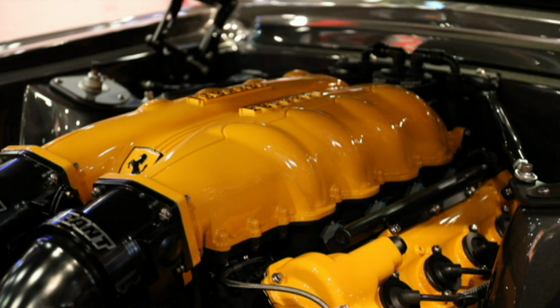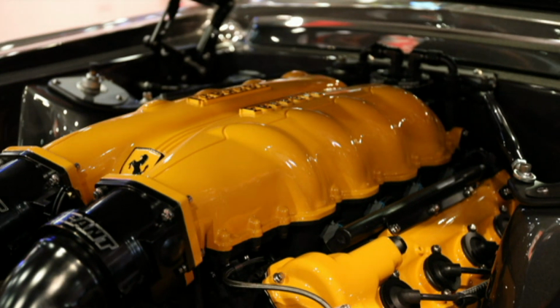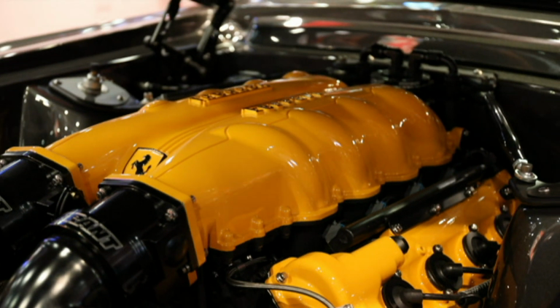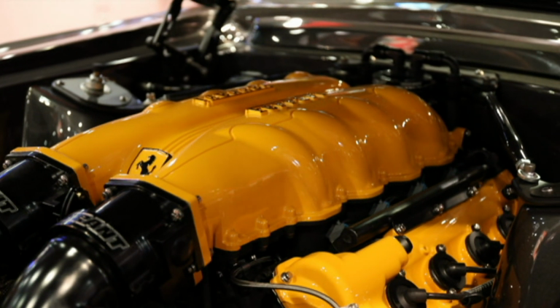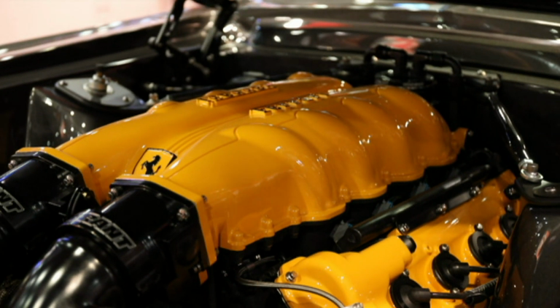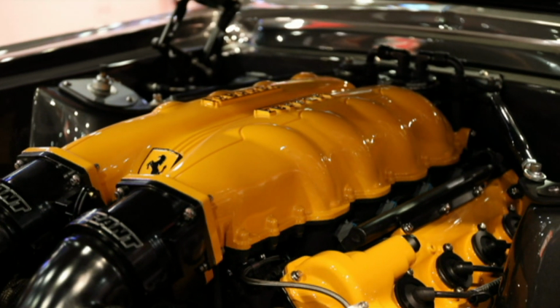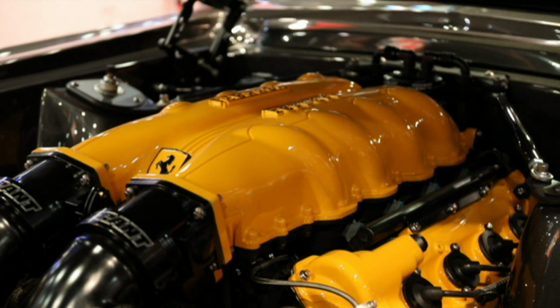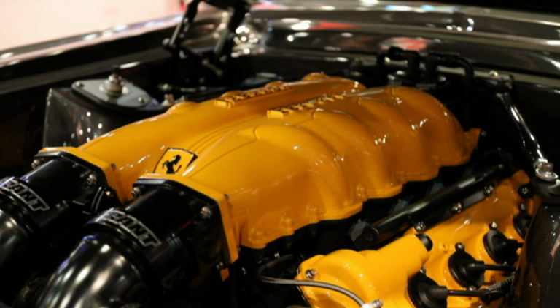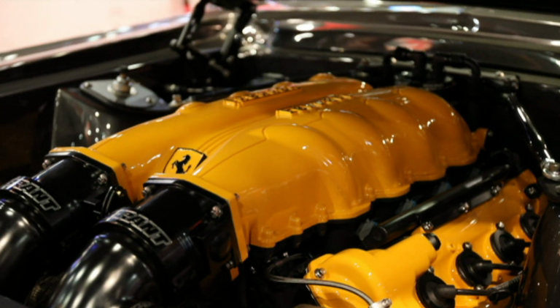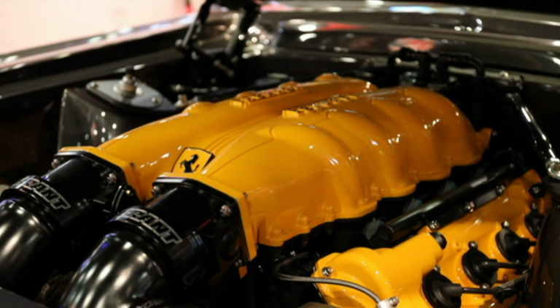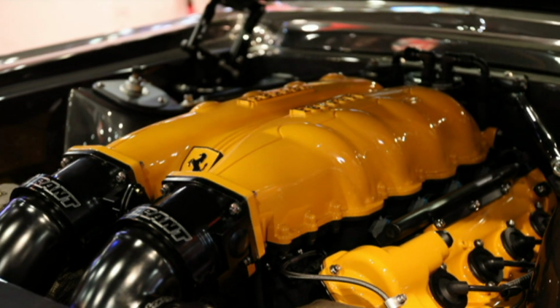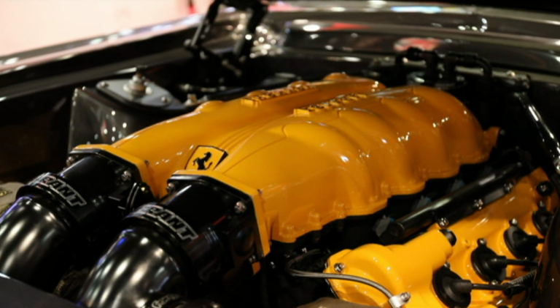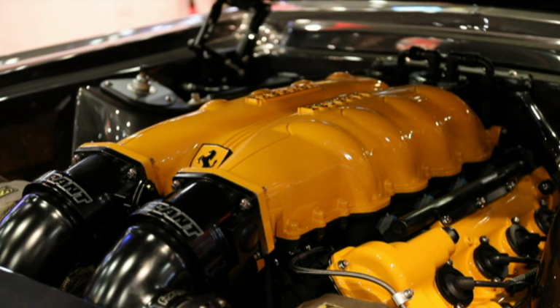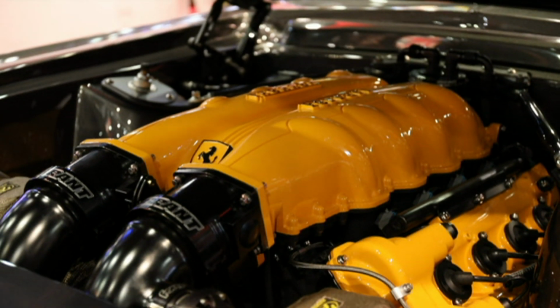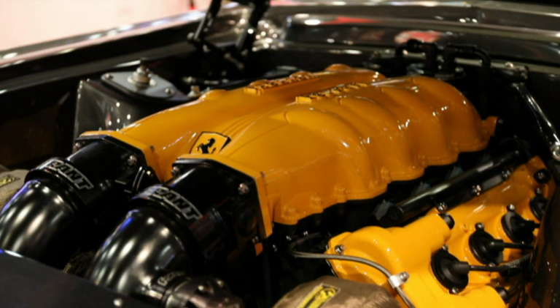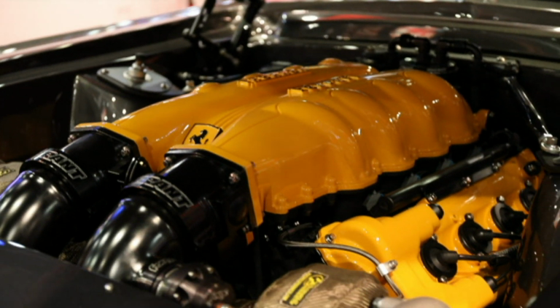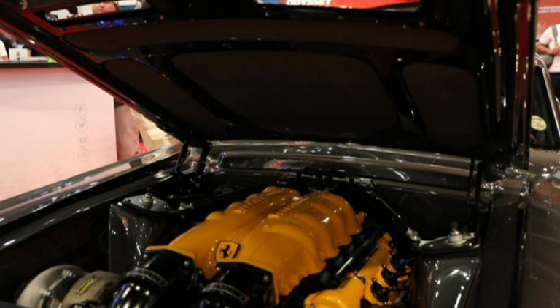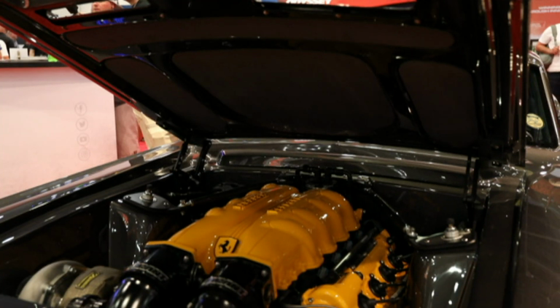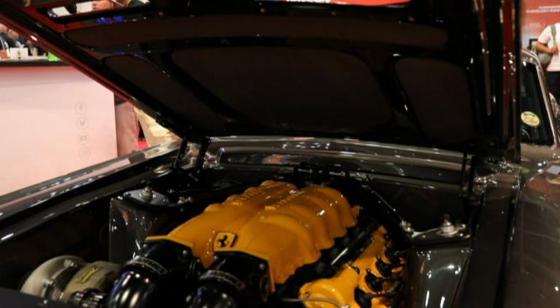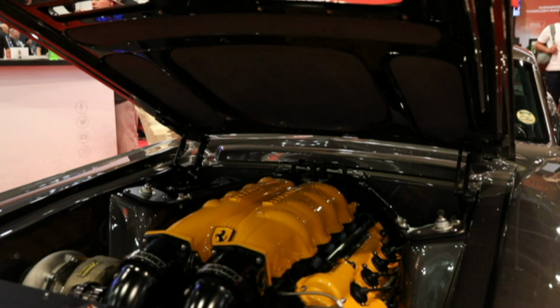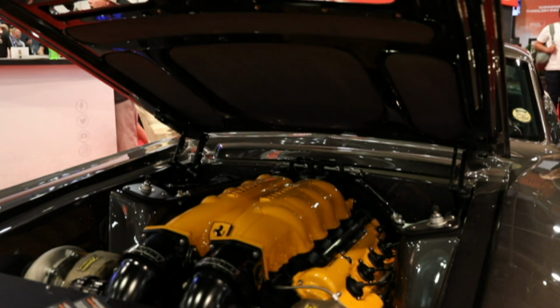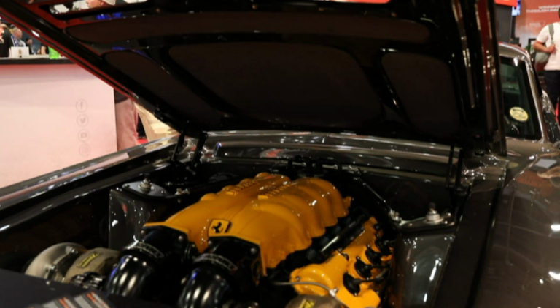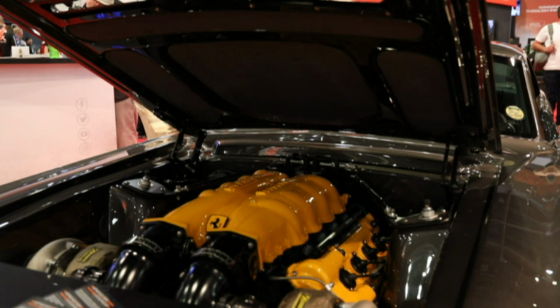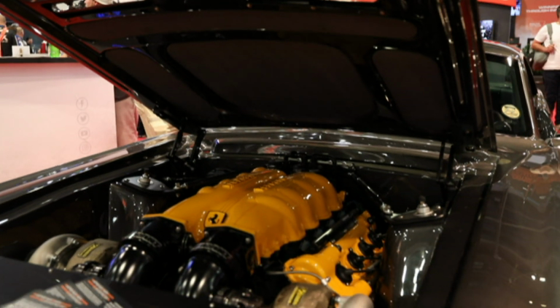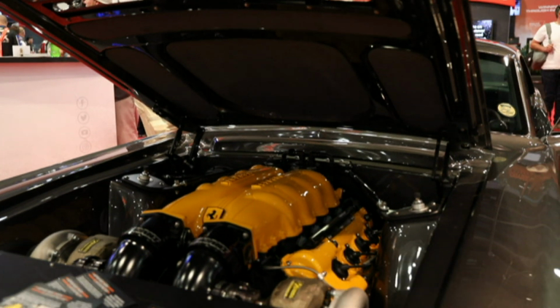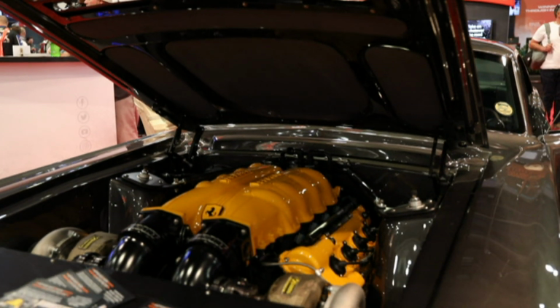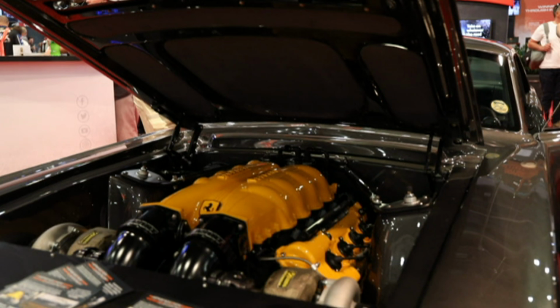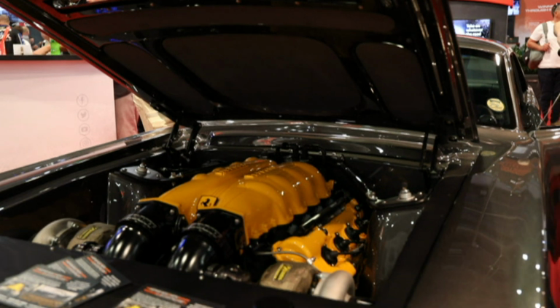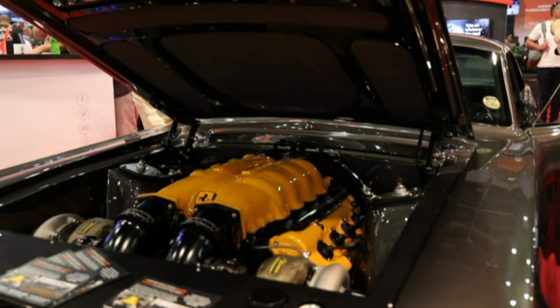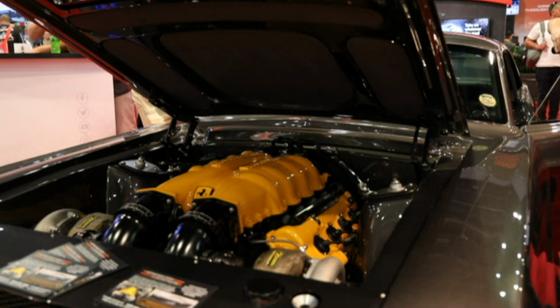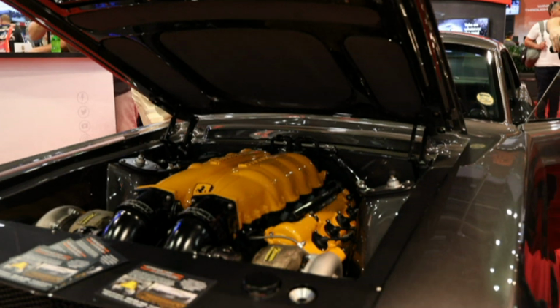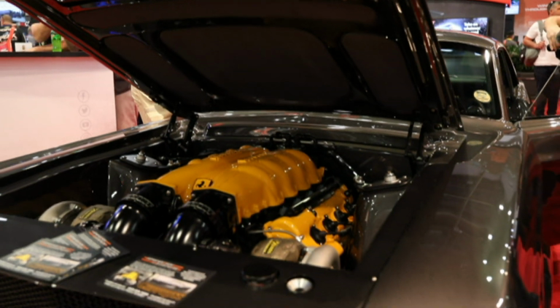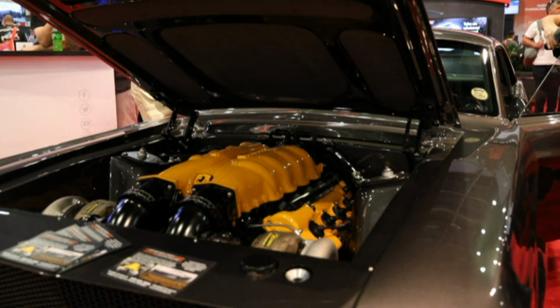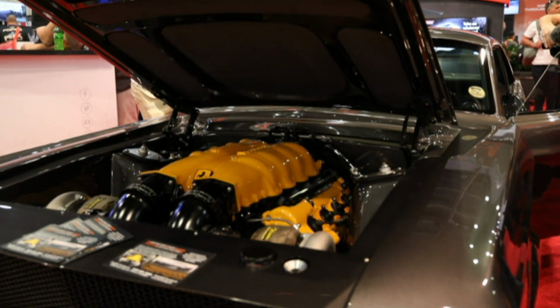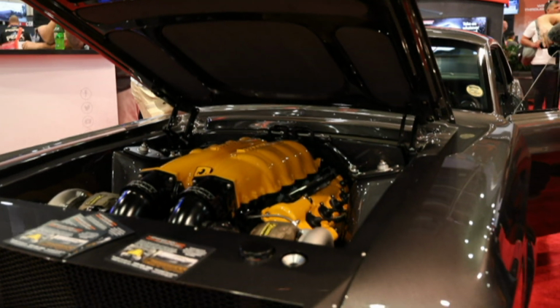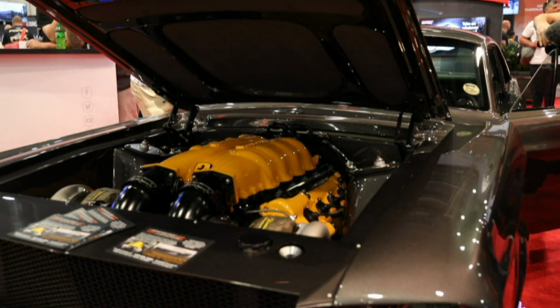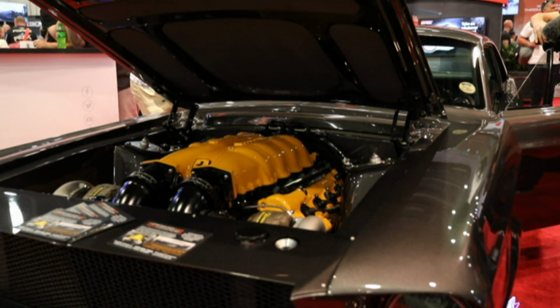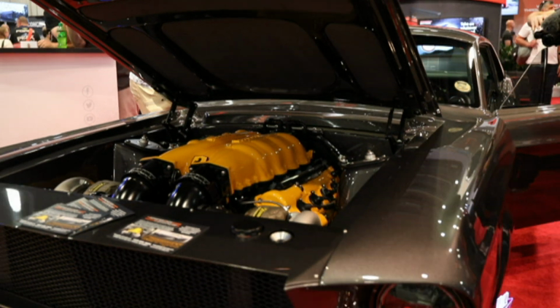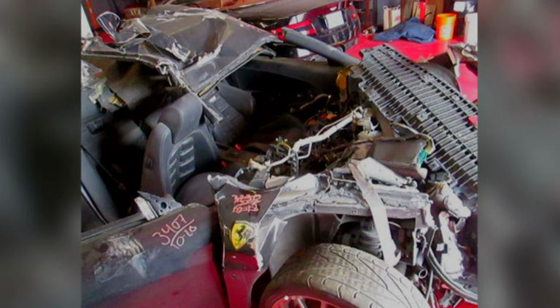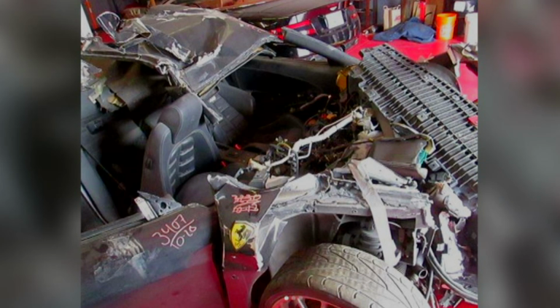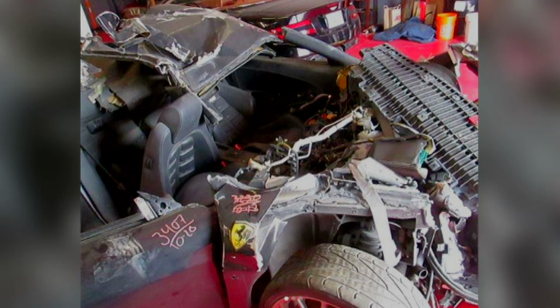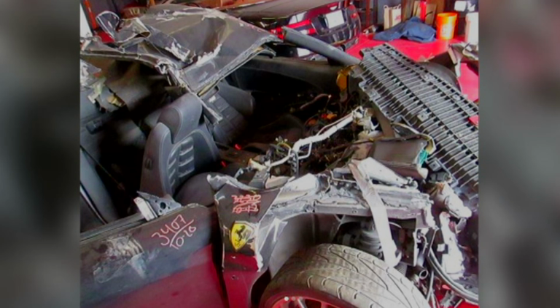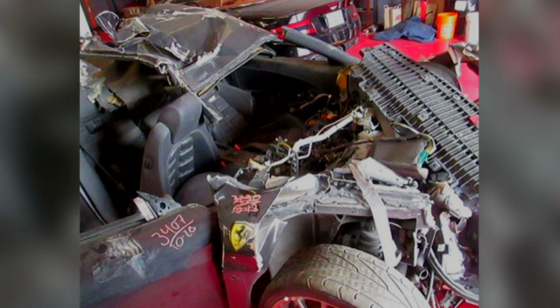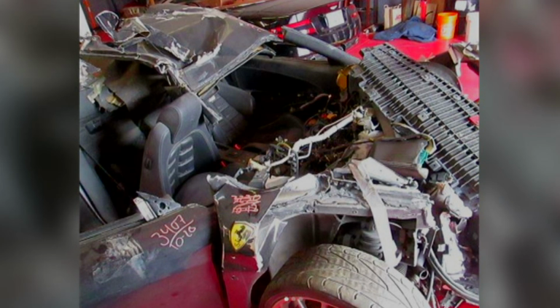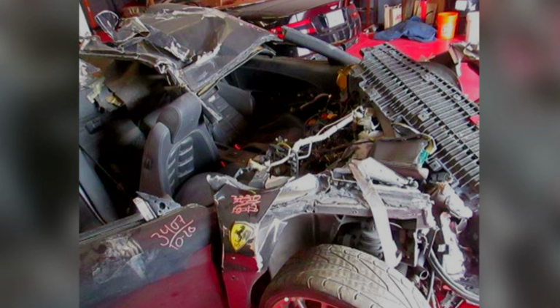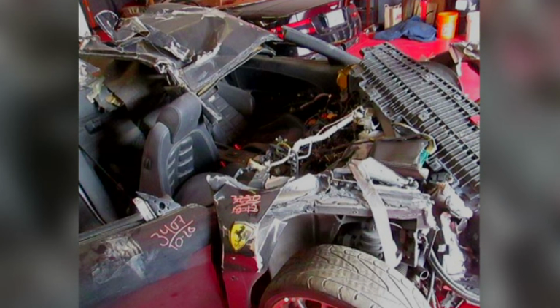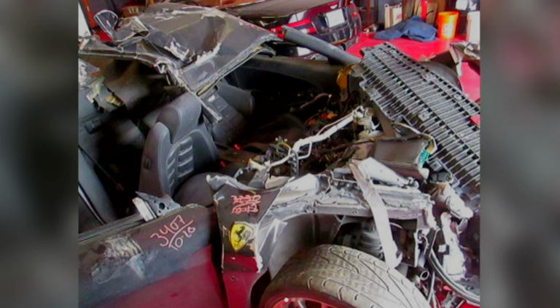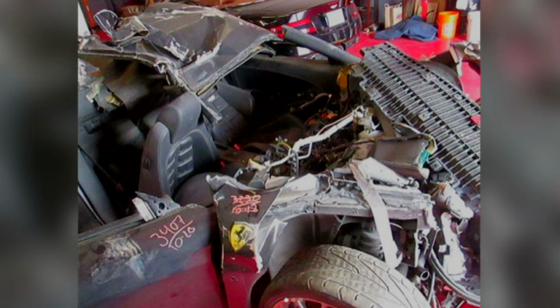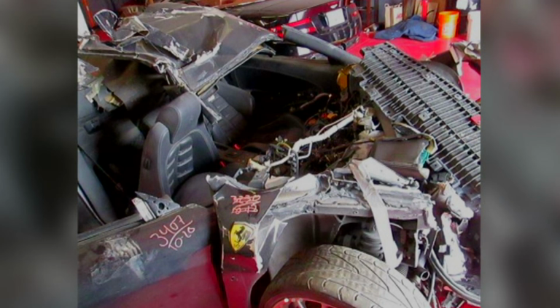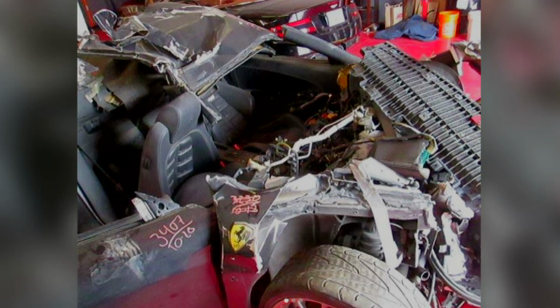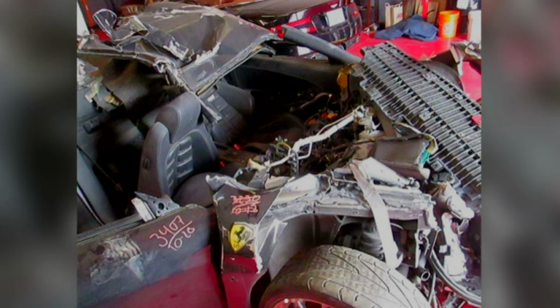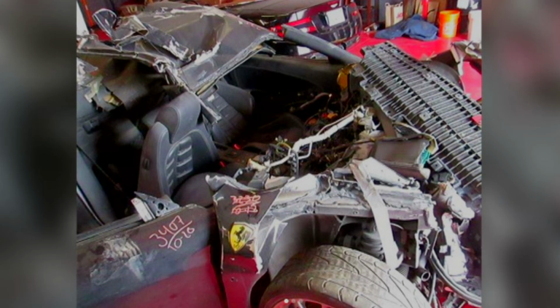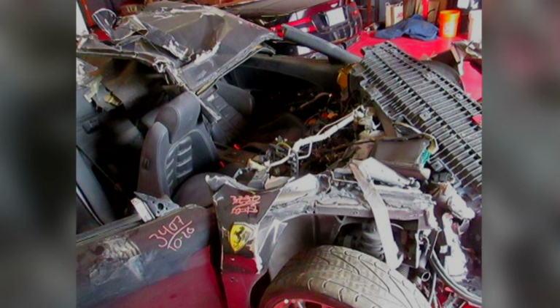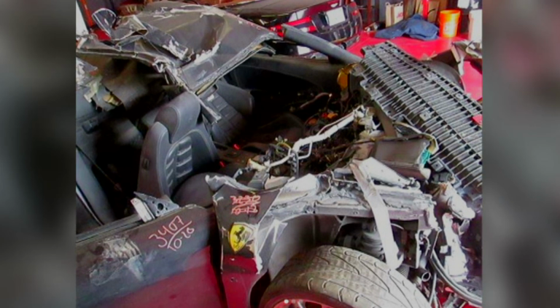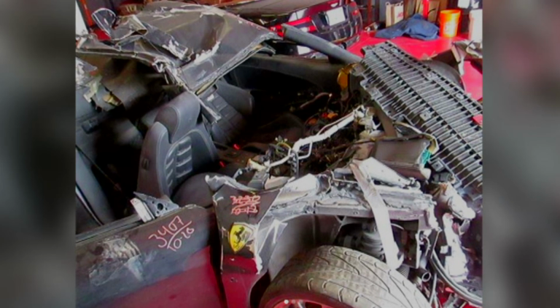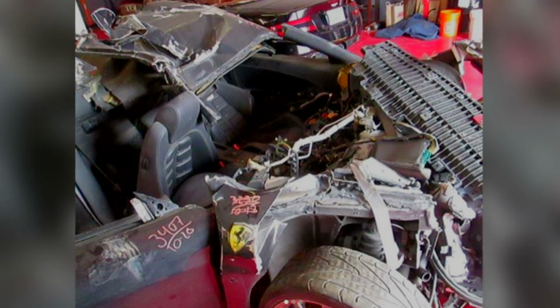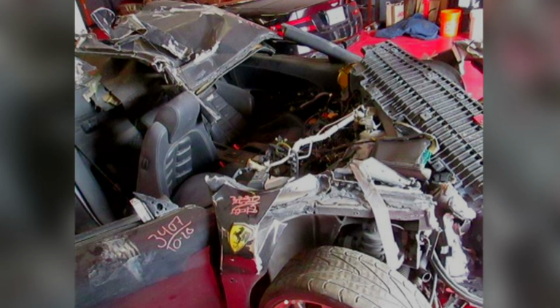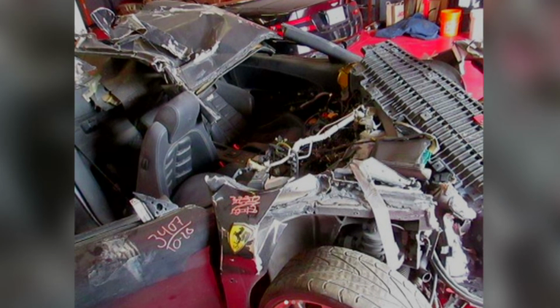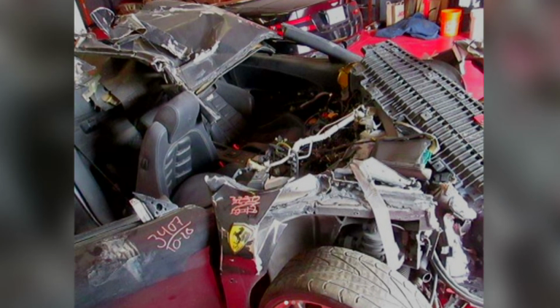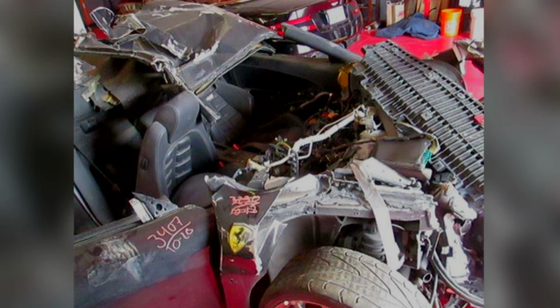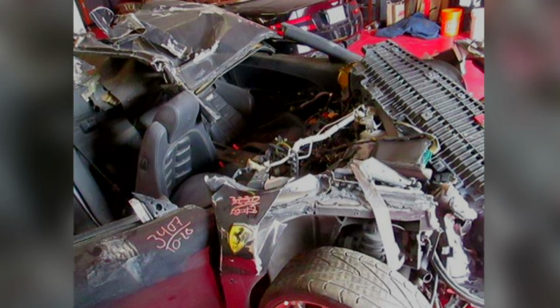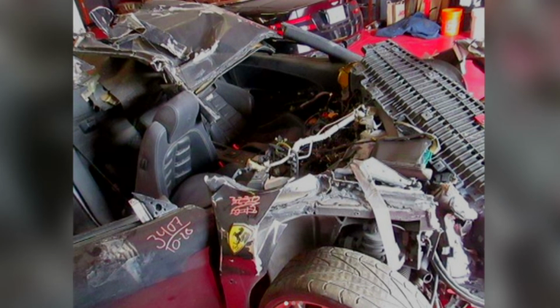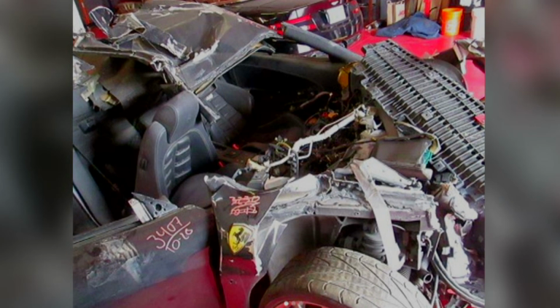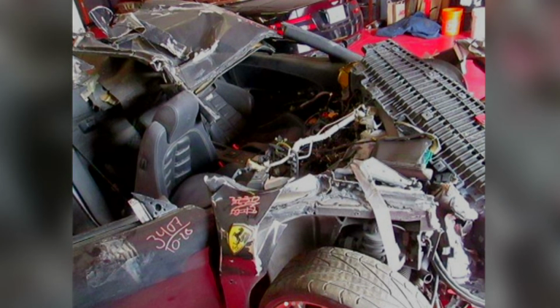We purchased it through eBay. We found somebody that decided to trash an F430 and we bought the engine from a salvage yard.